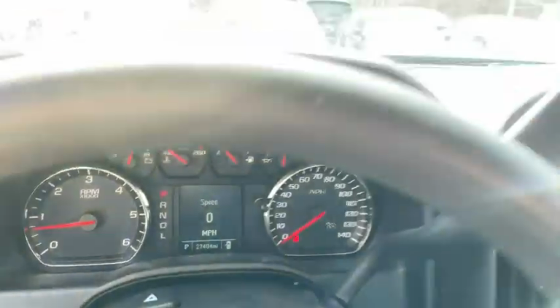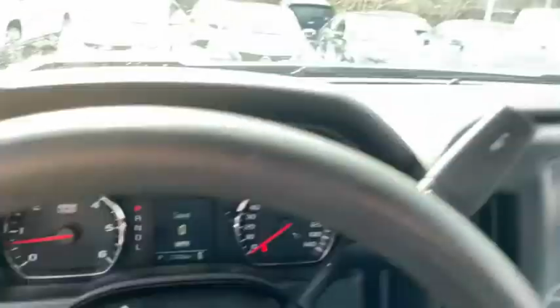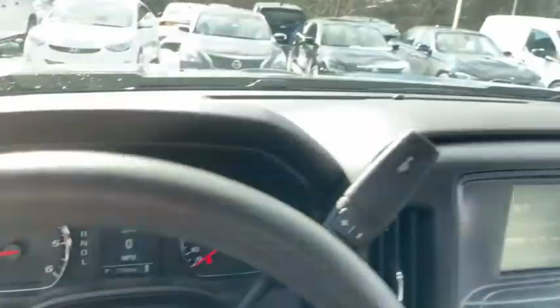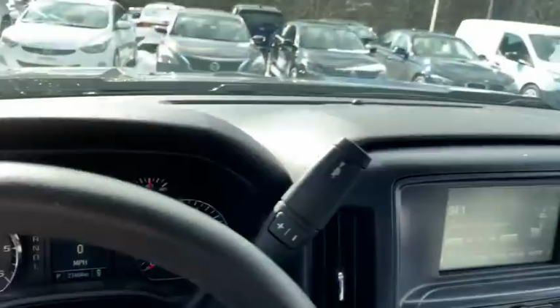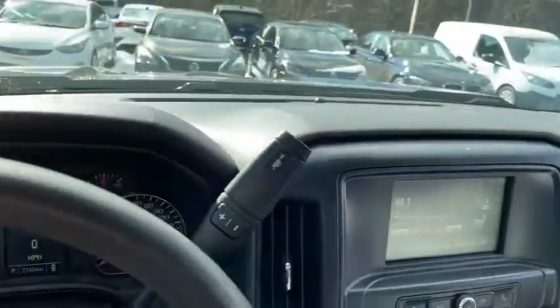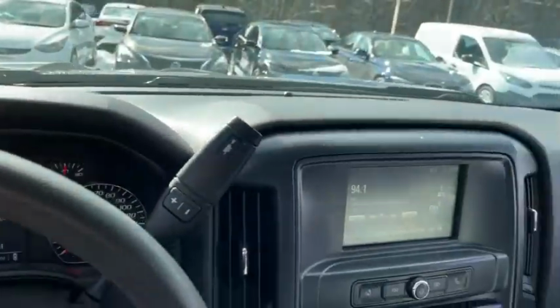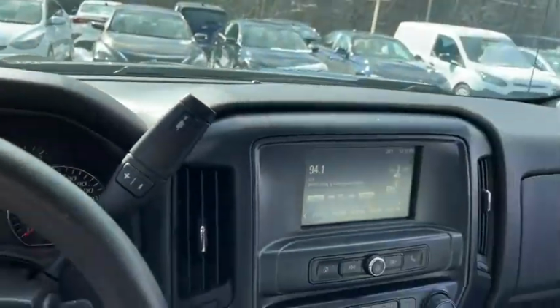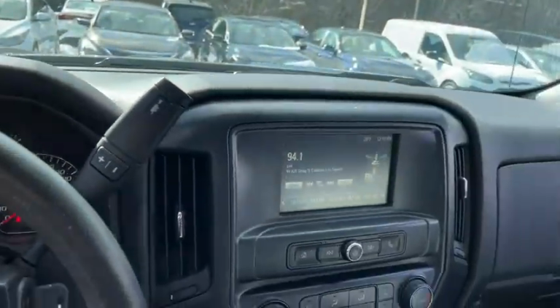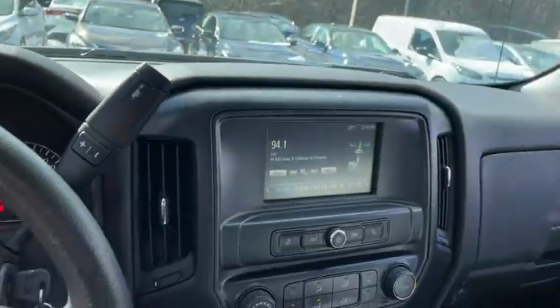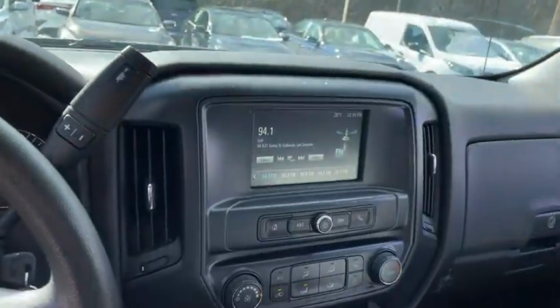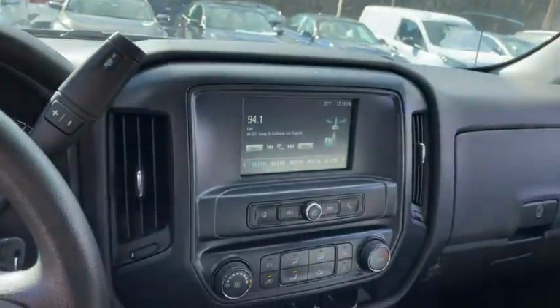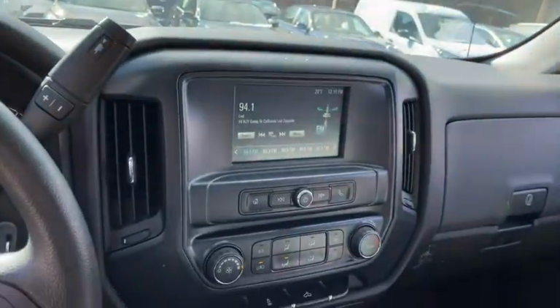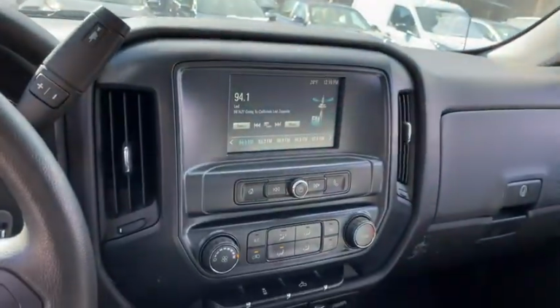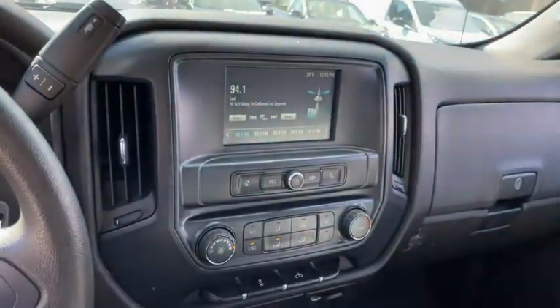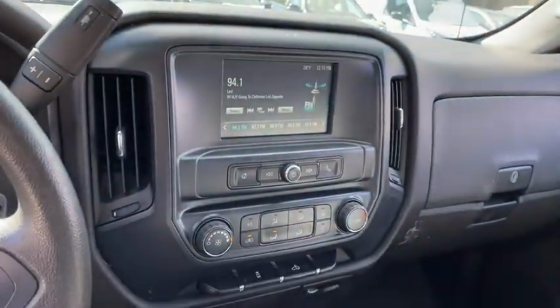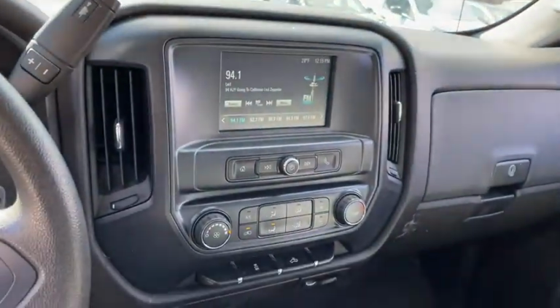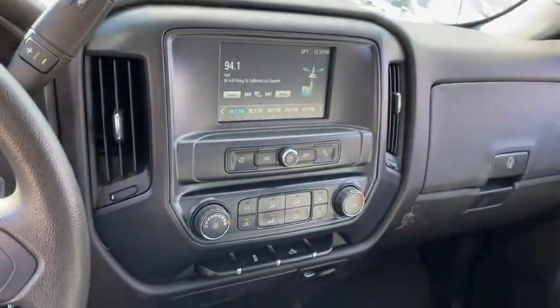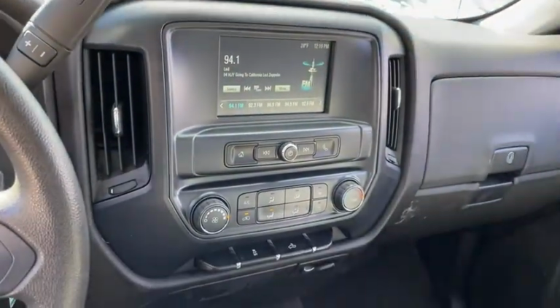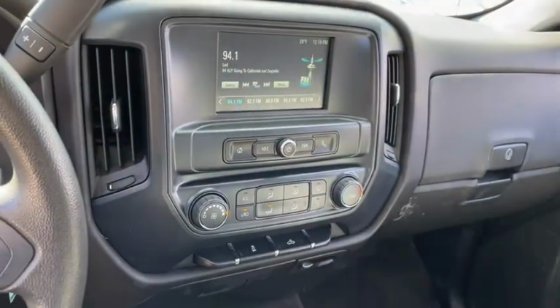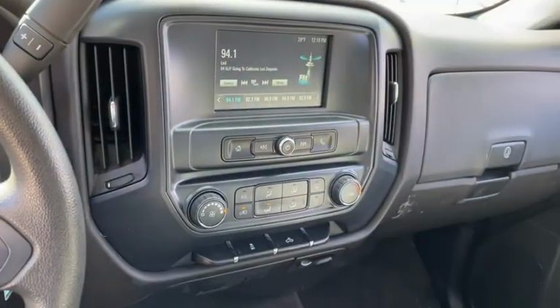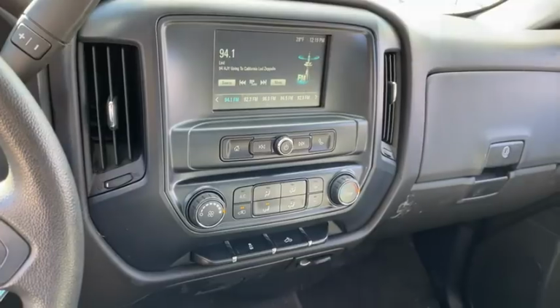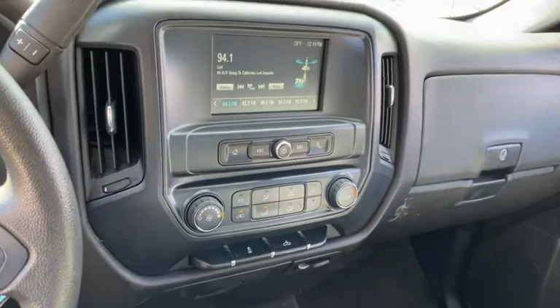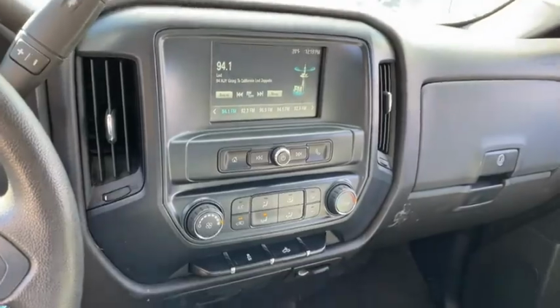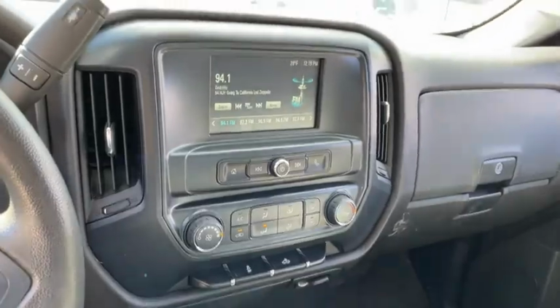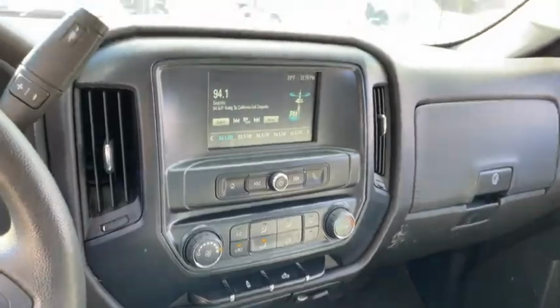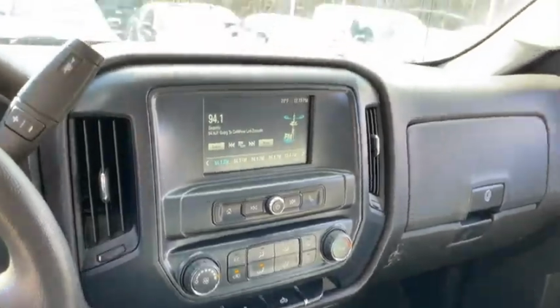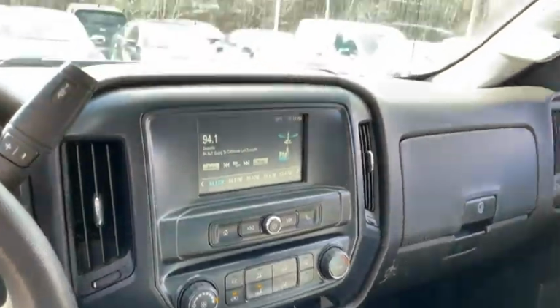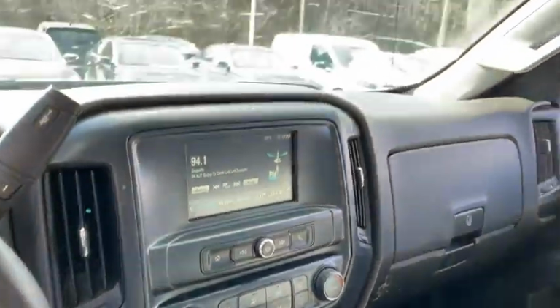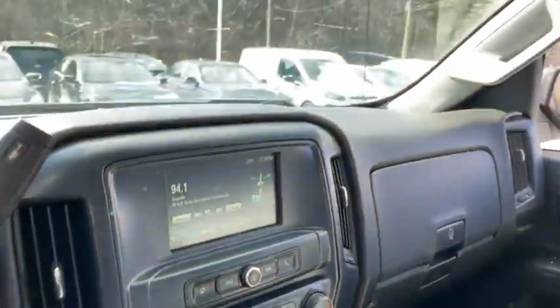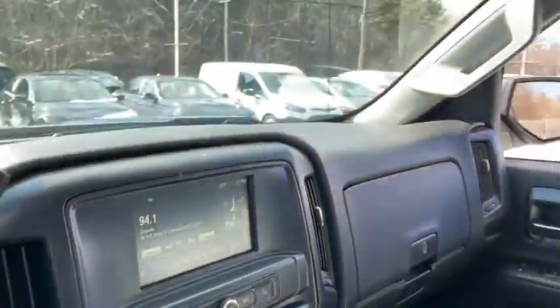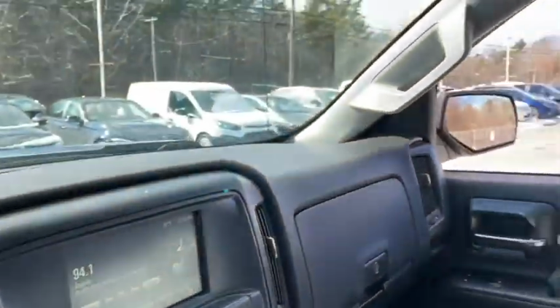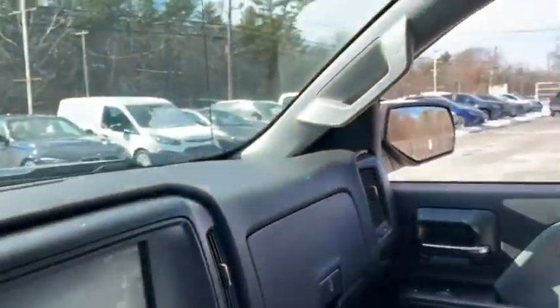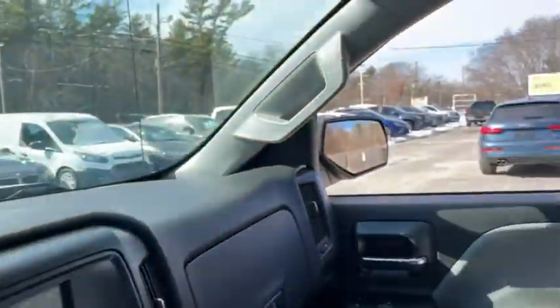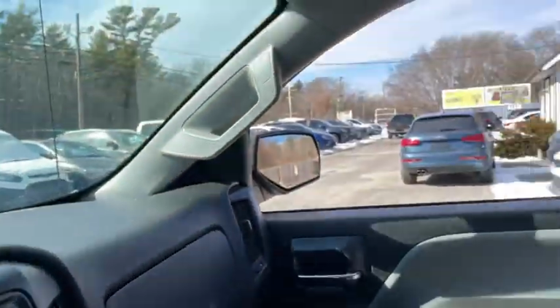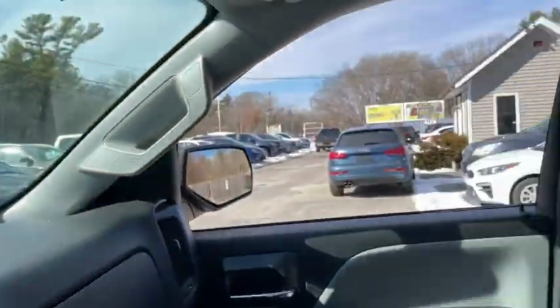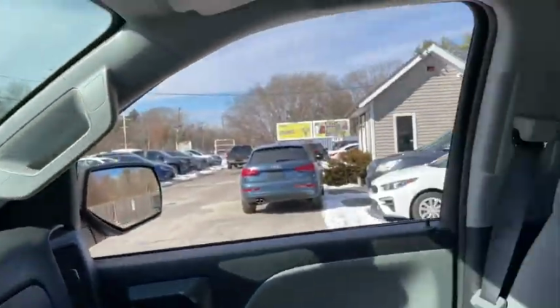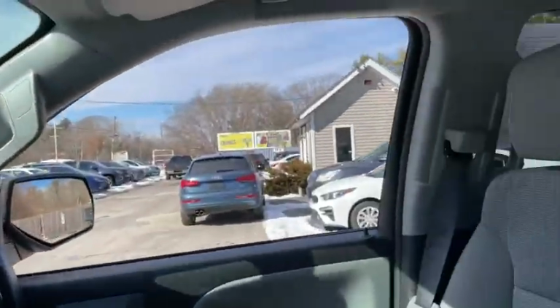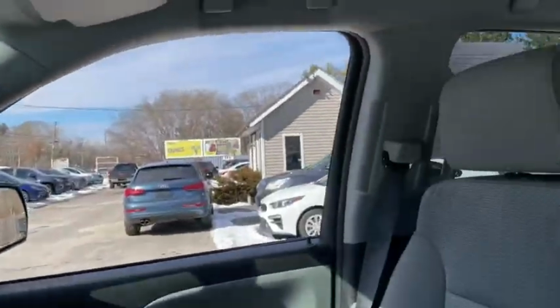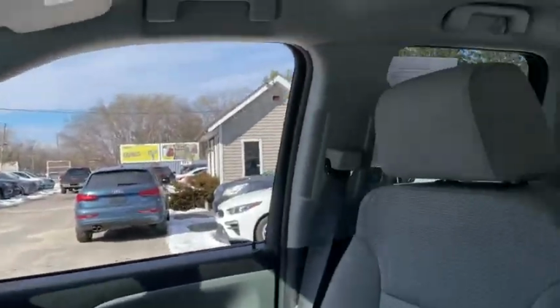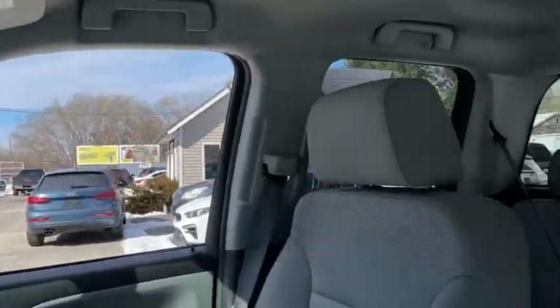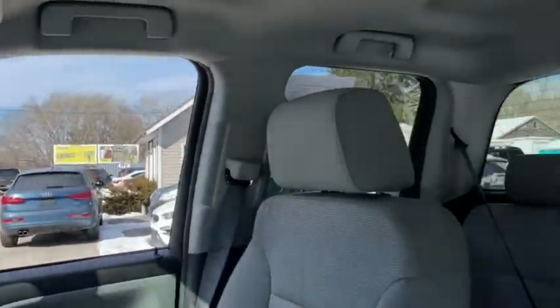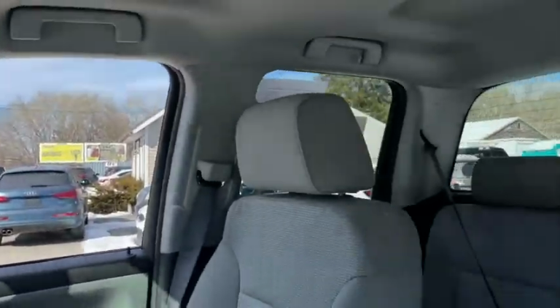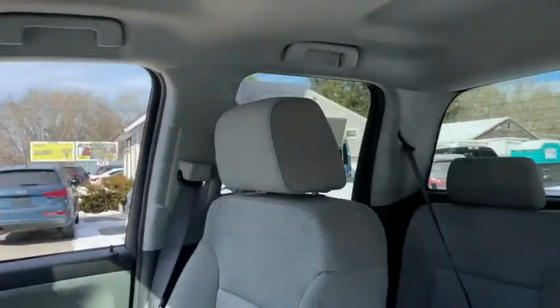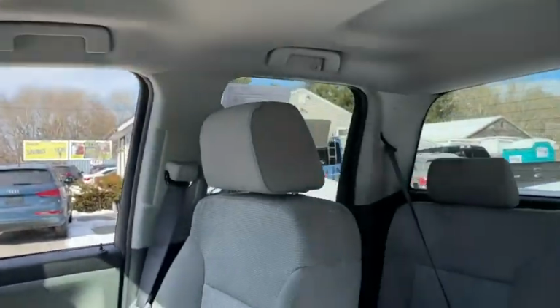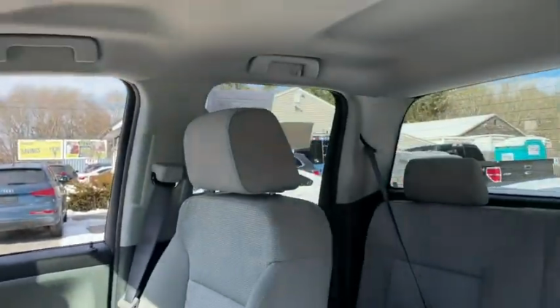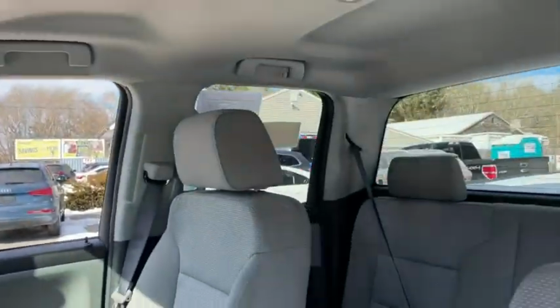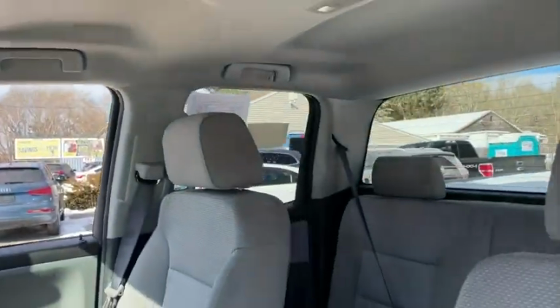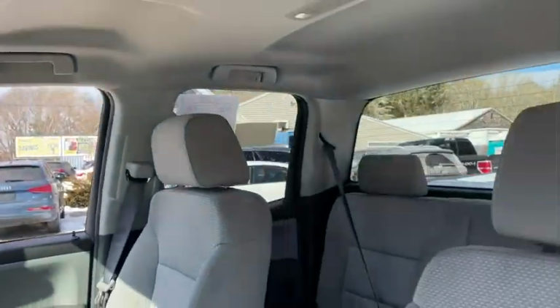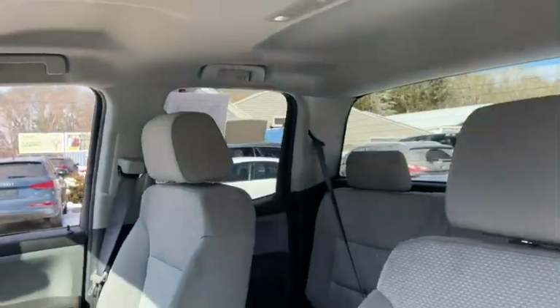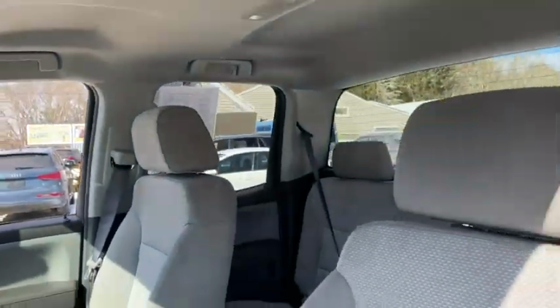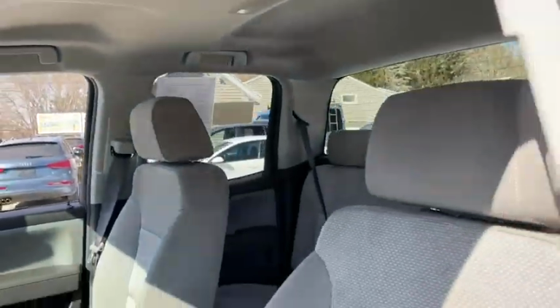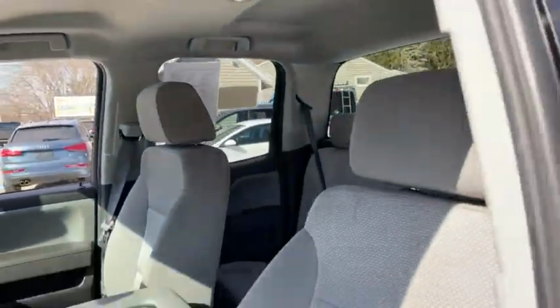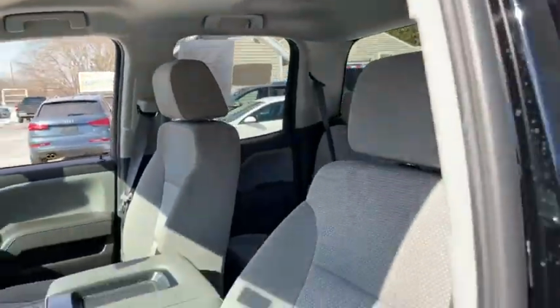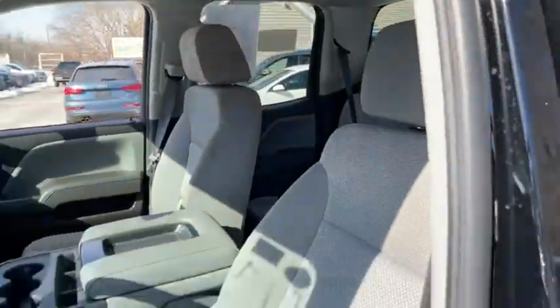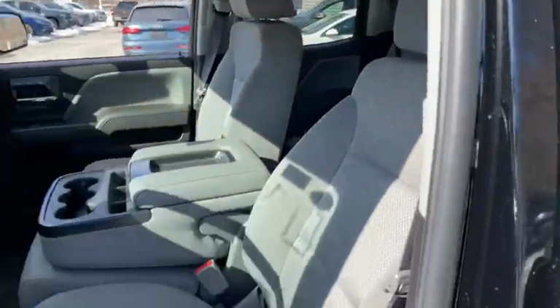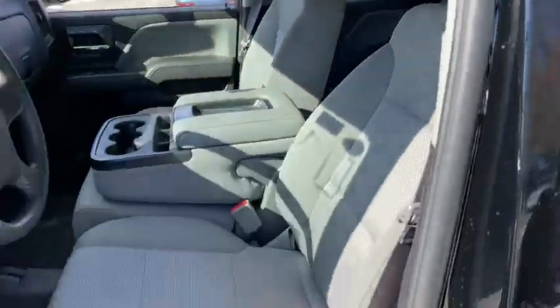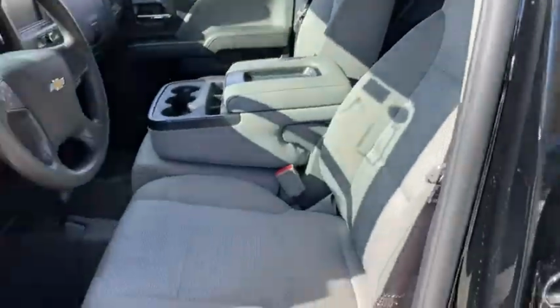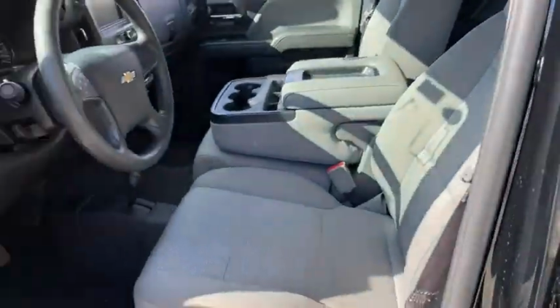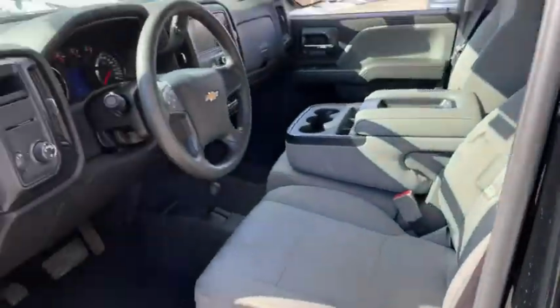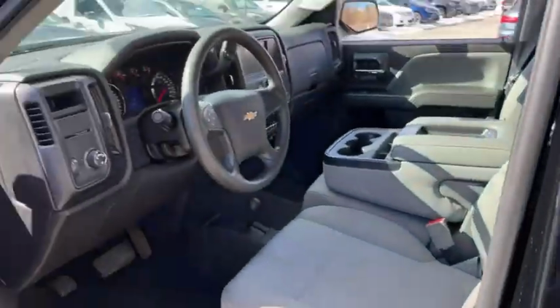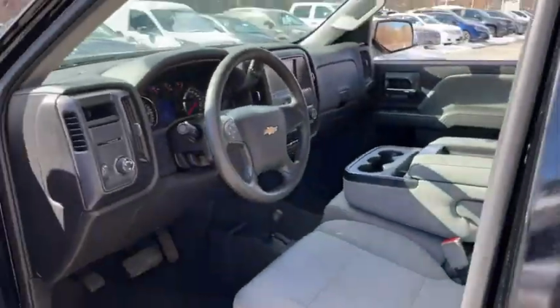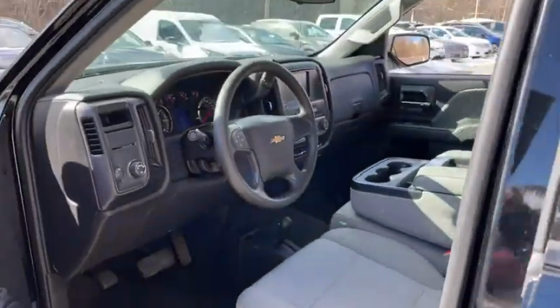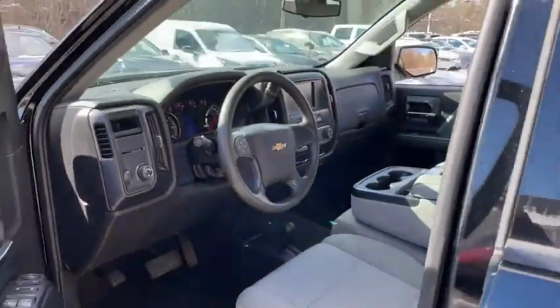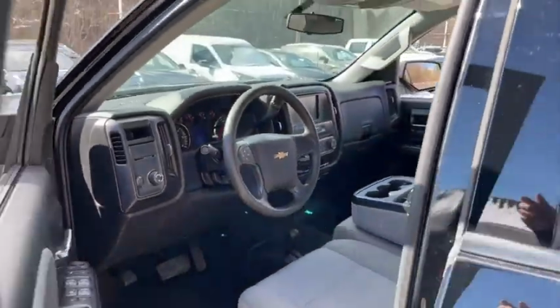This vehicle has less than 30,000 miles. Here are some of this vehicle's great options: Xenon Headlights,